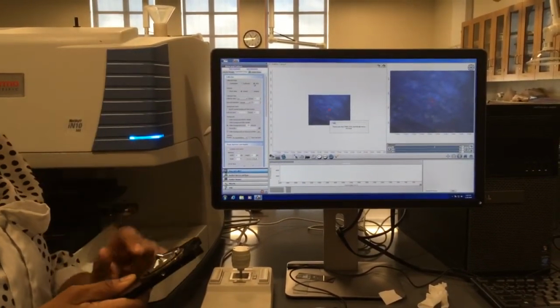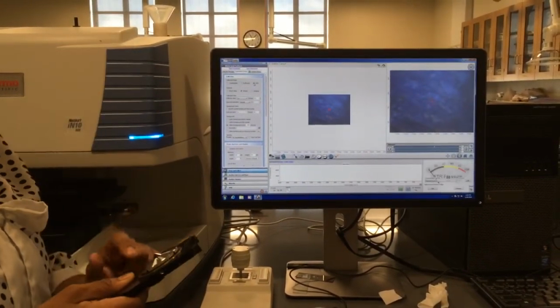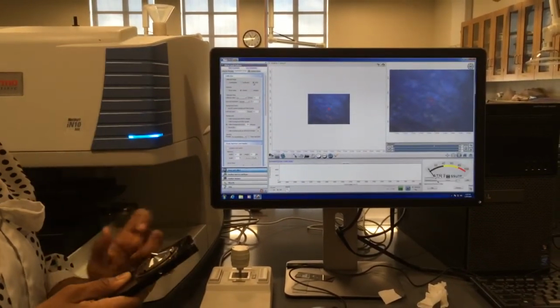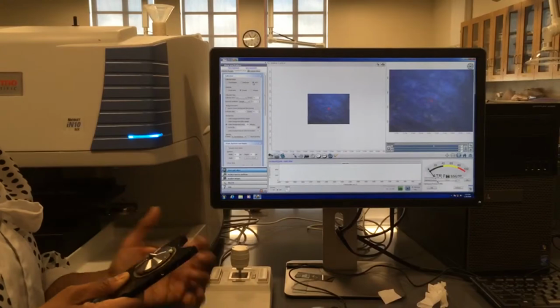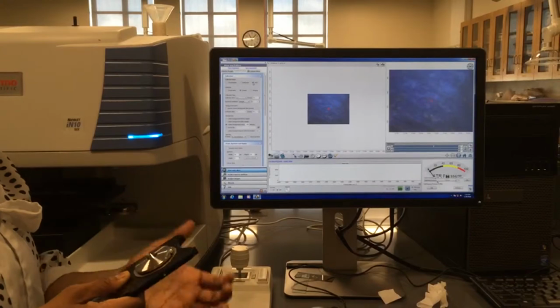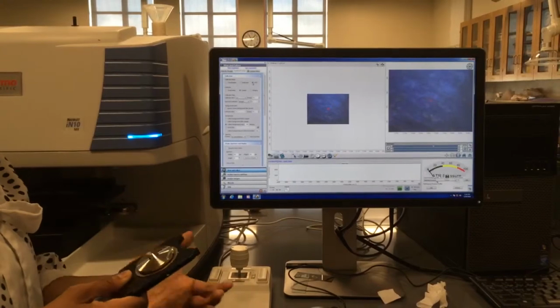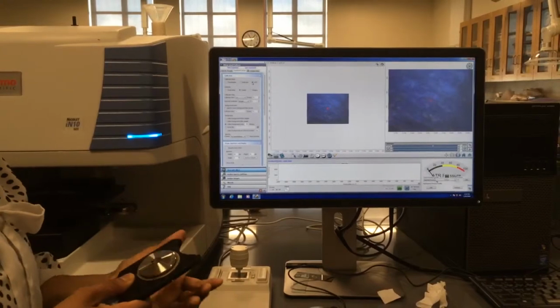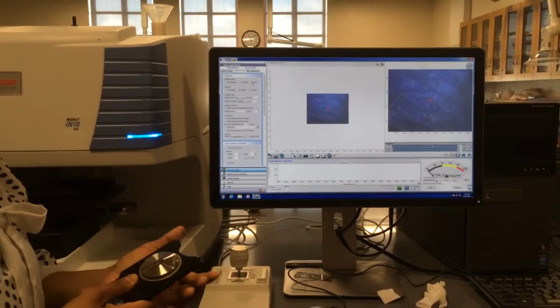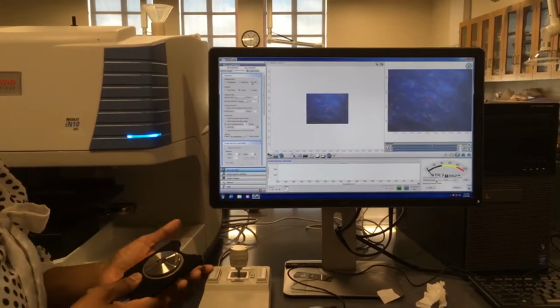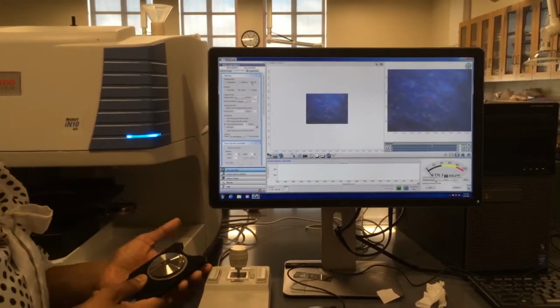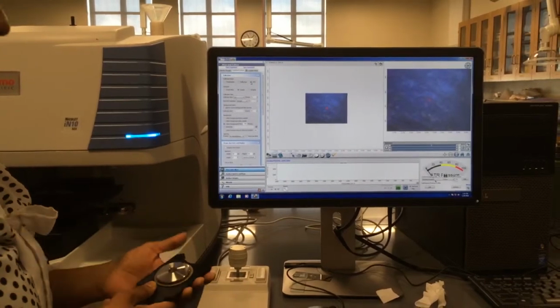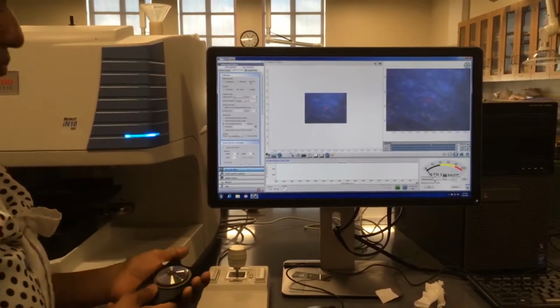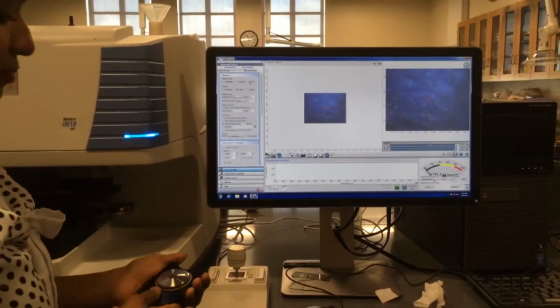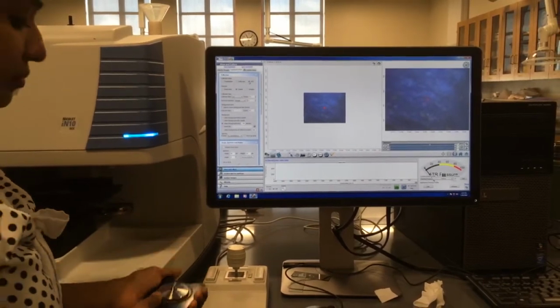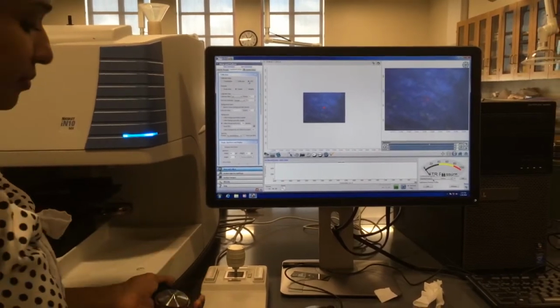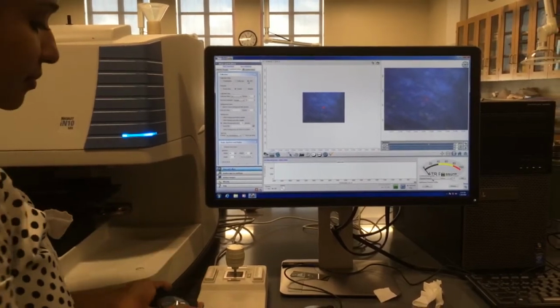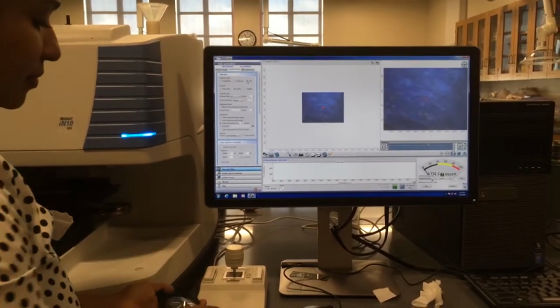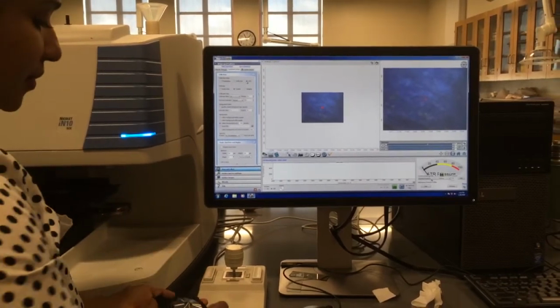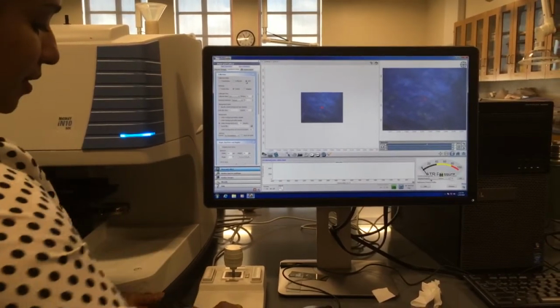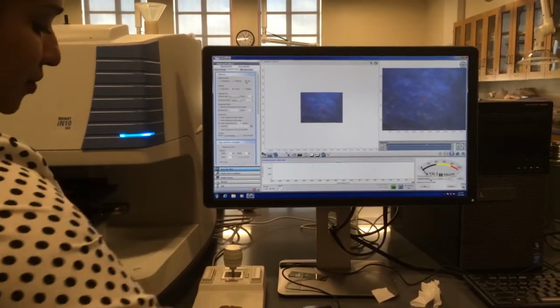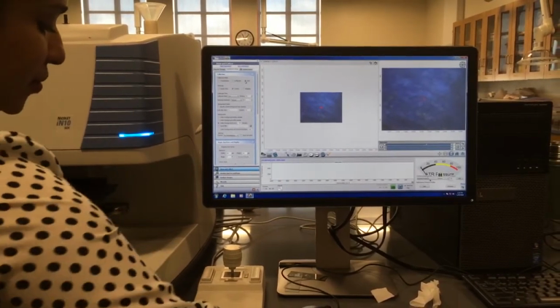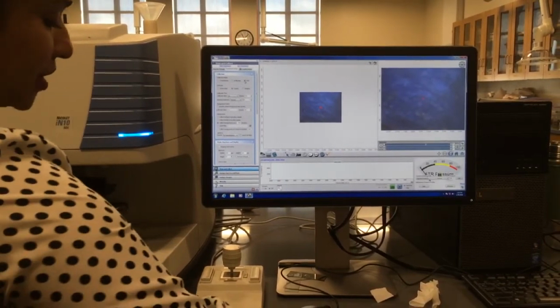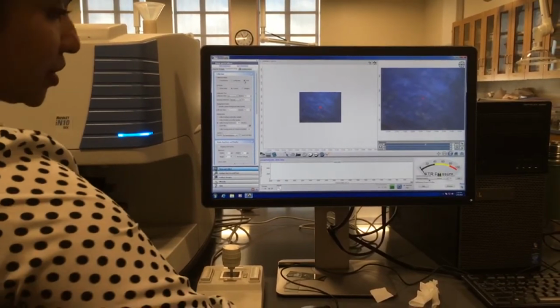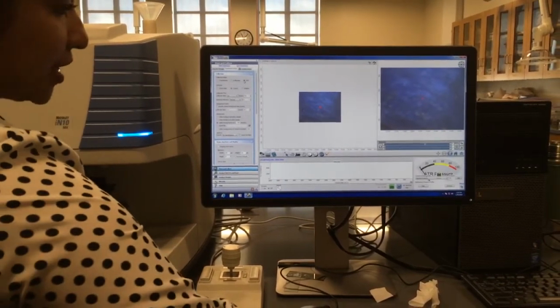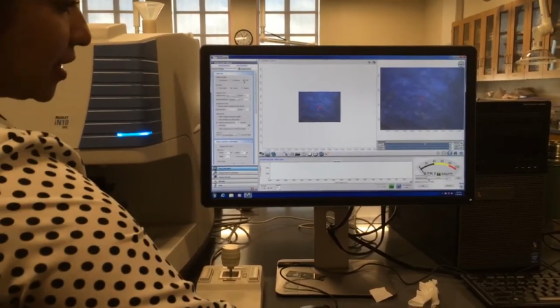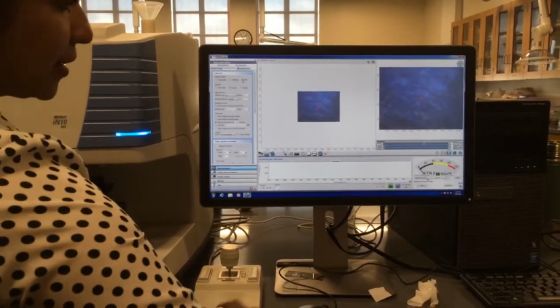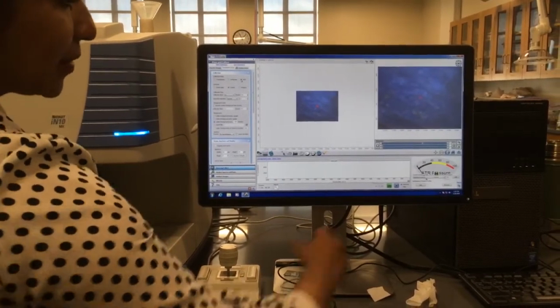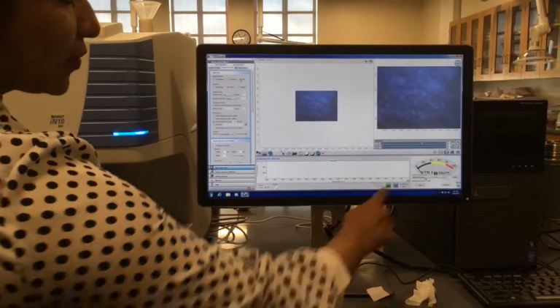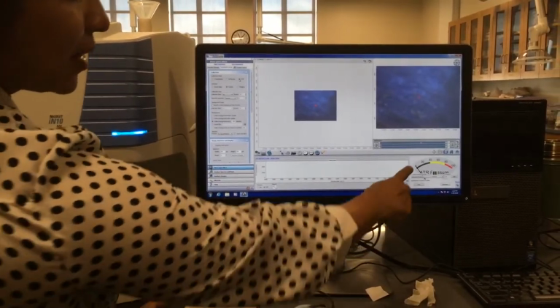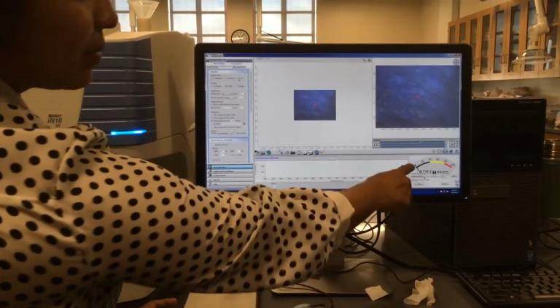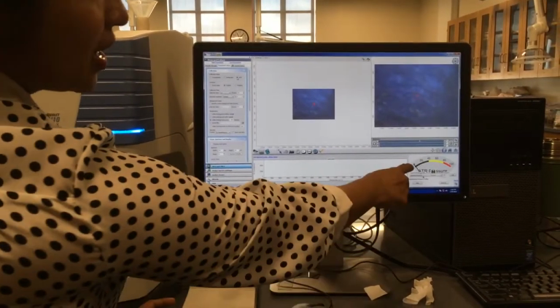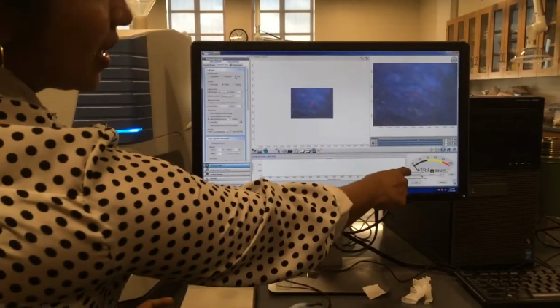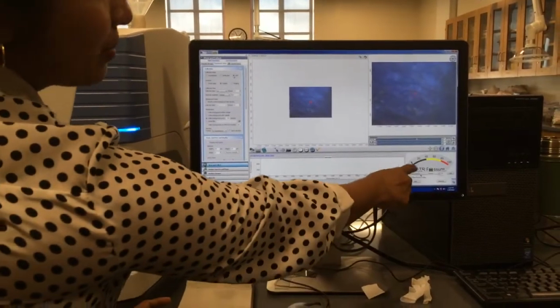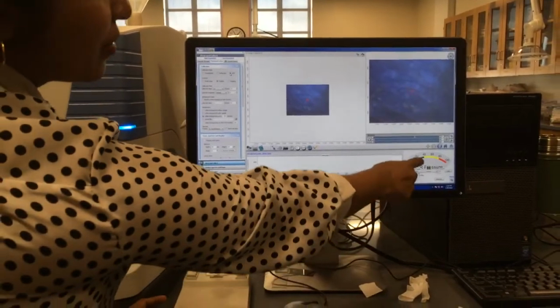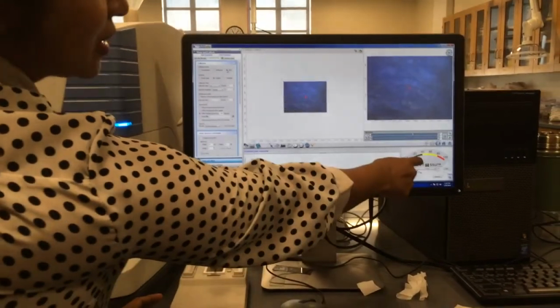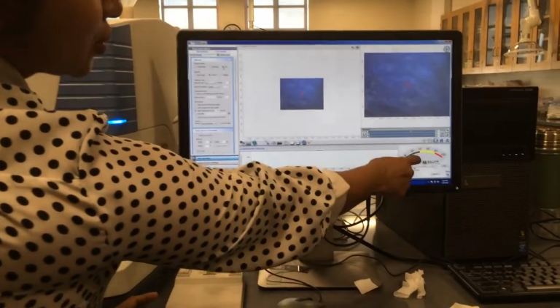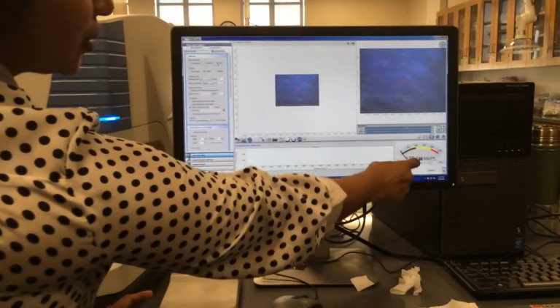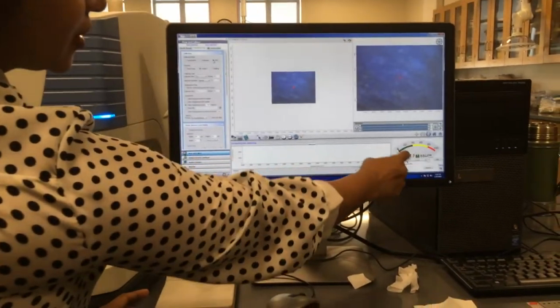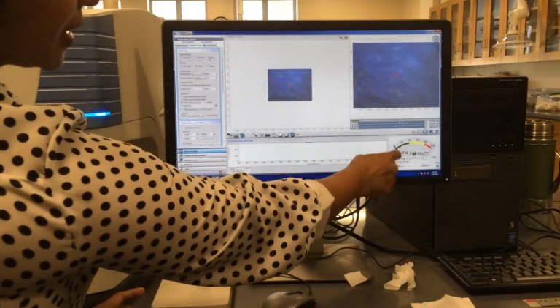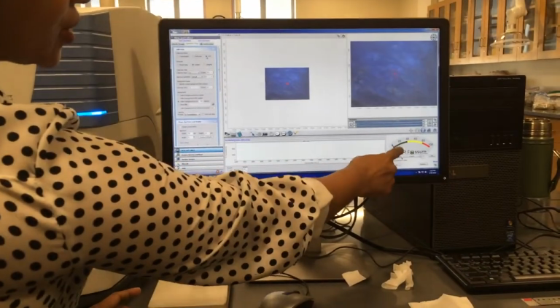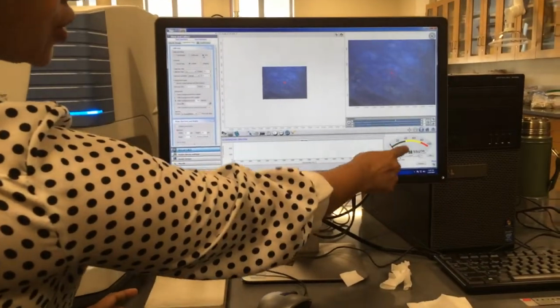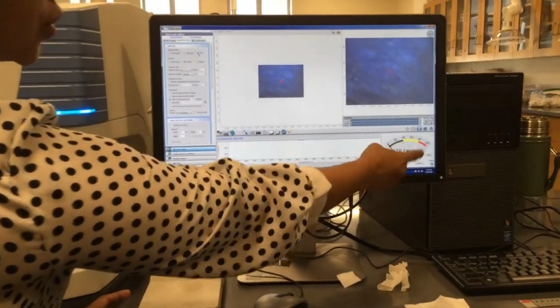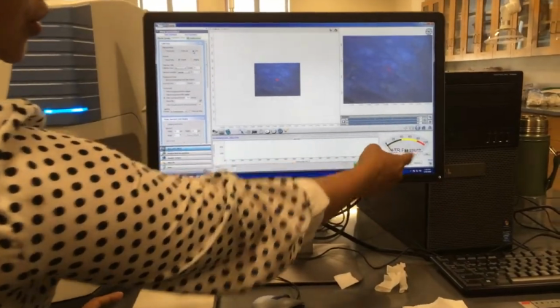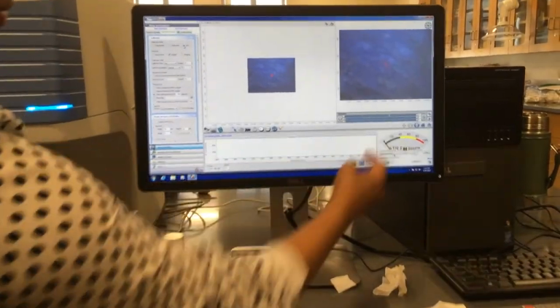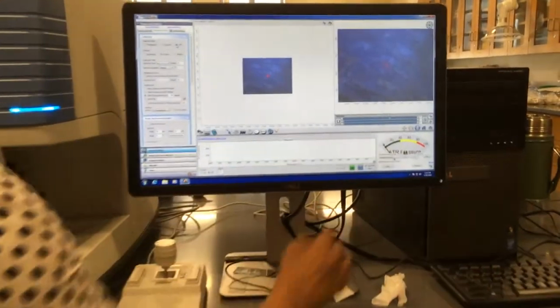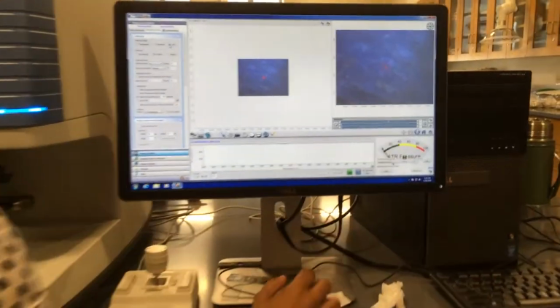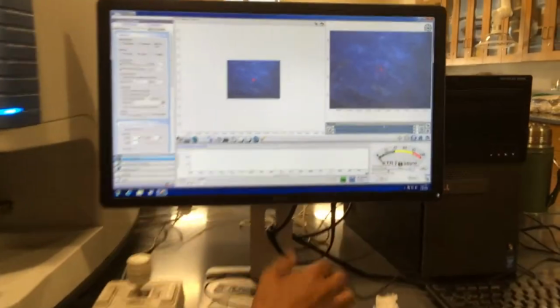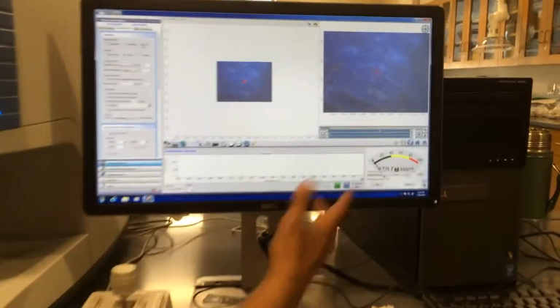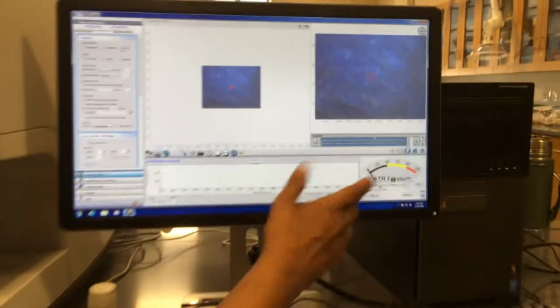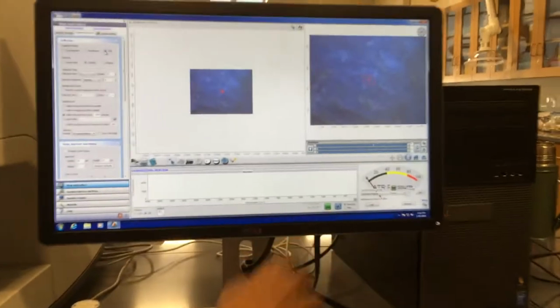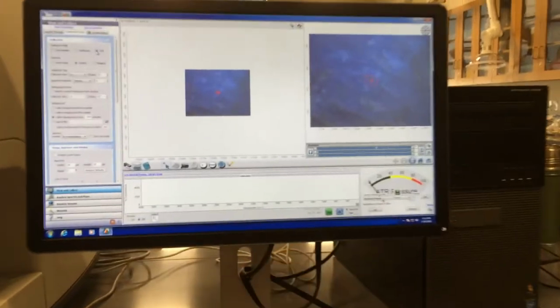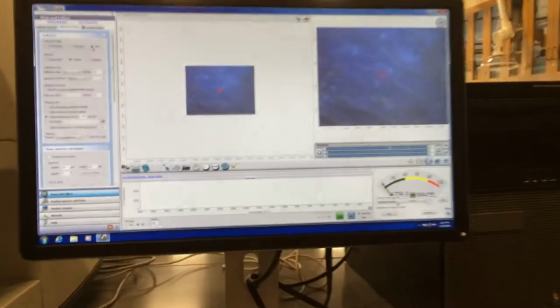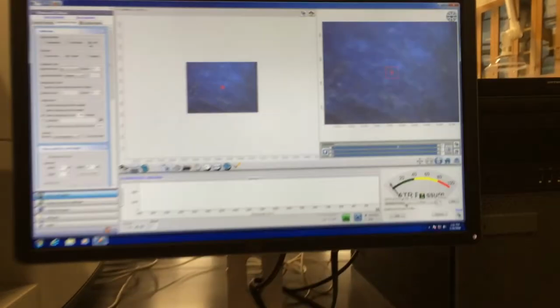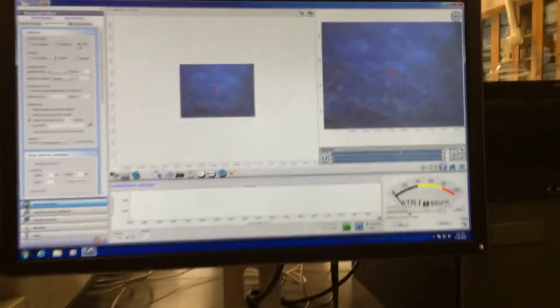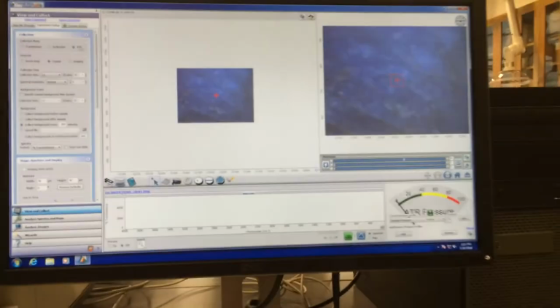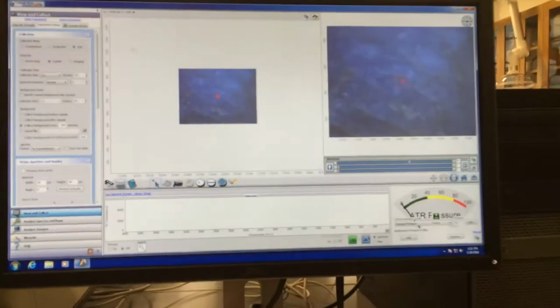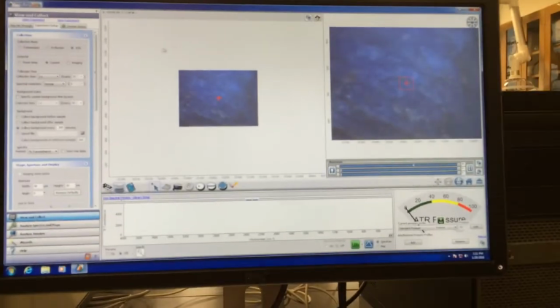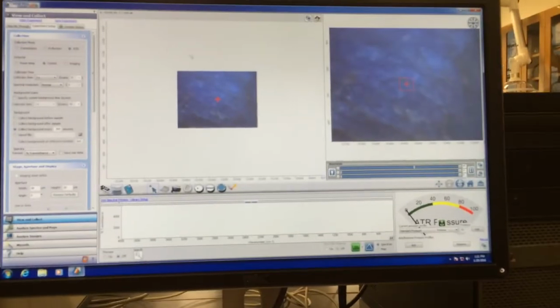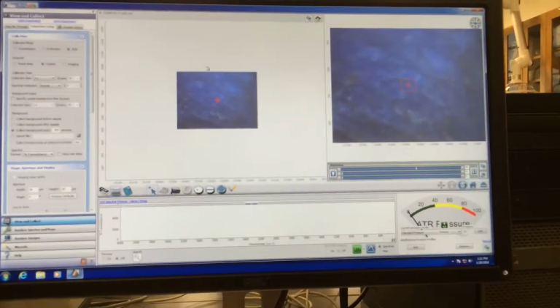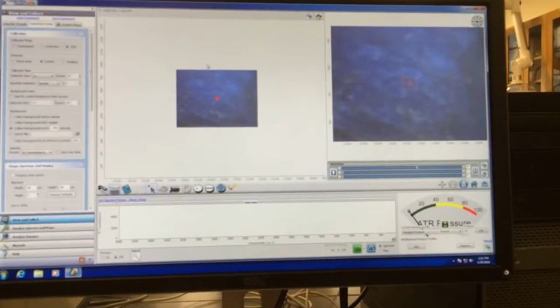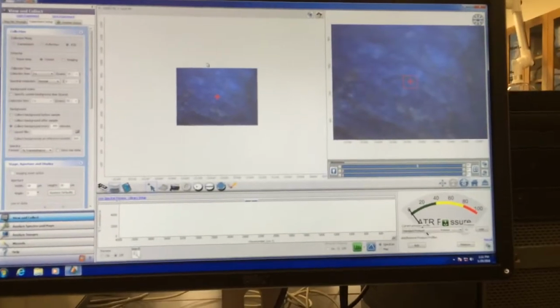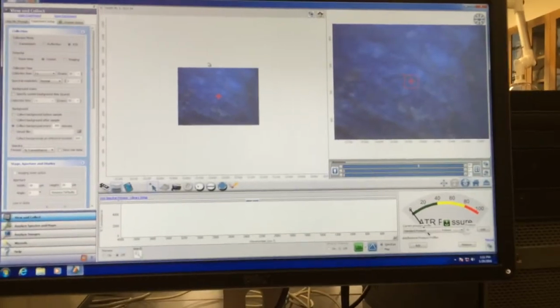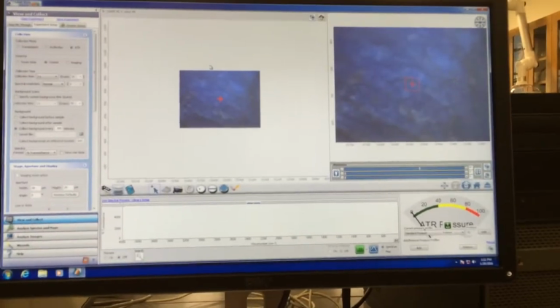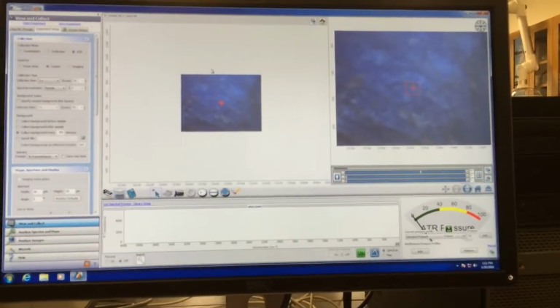And so you can see, it will apply a pressure. The ATR is going to apply a pressure and everything and set it up.